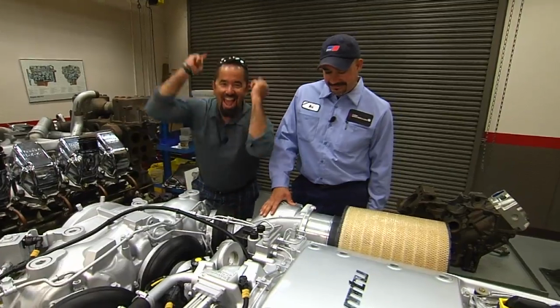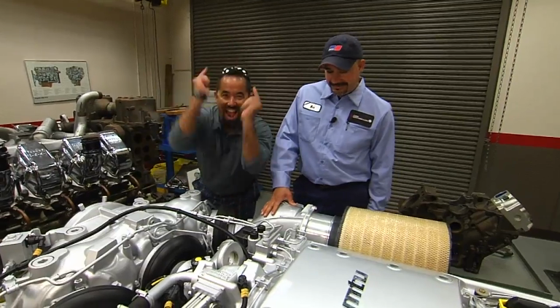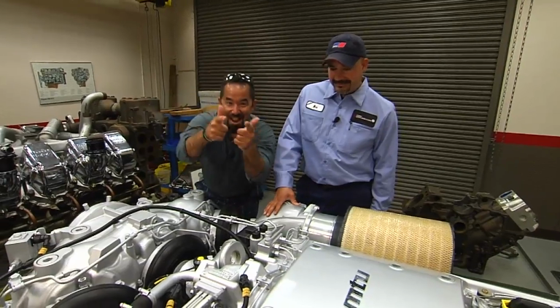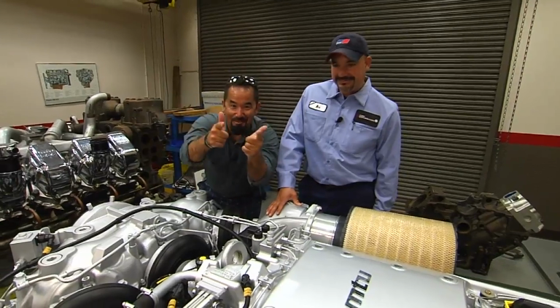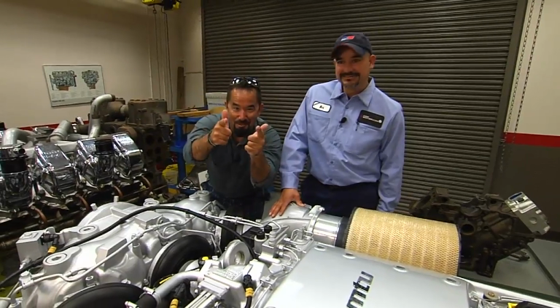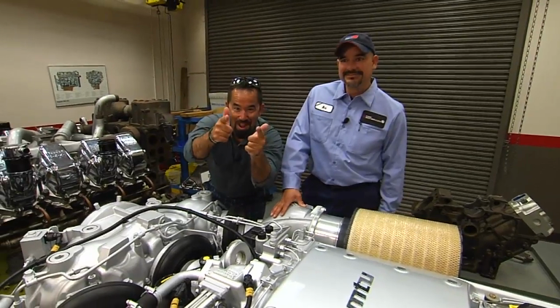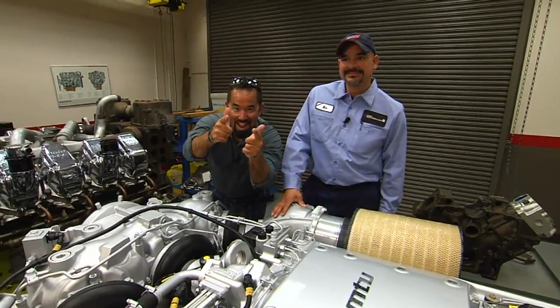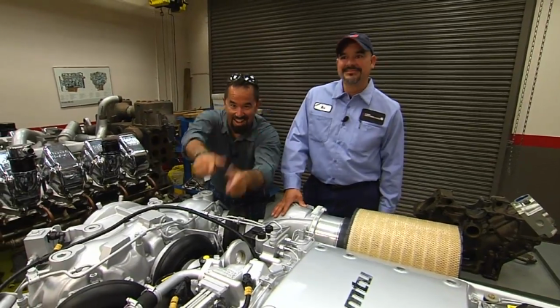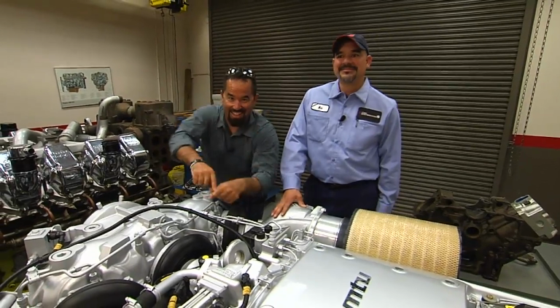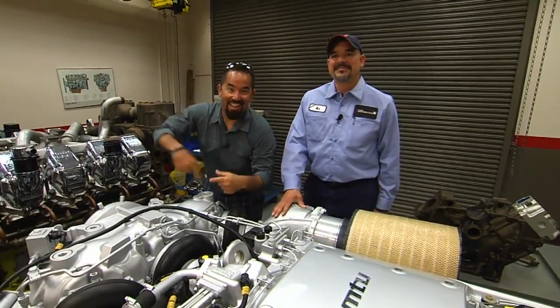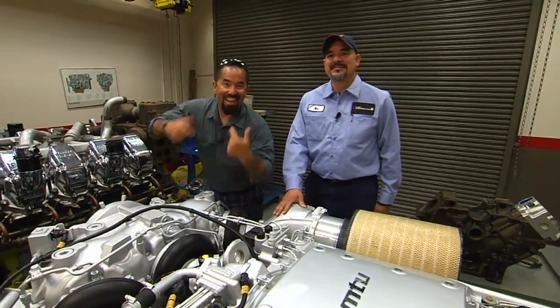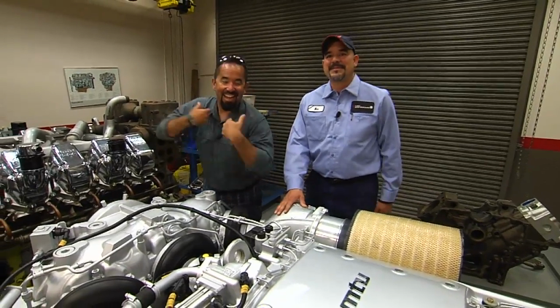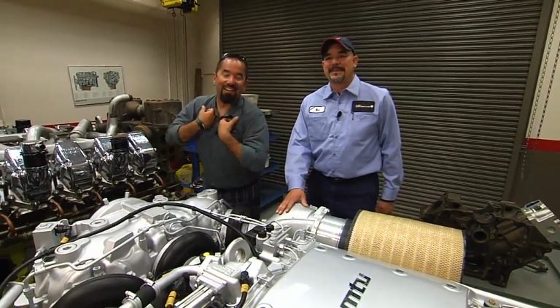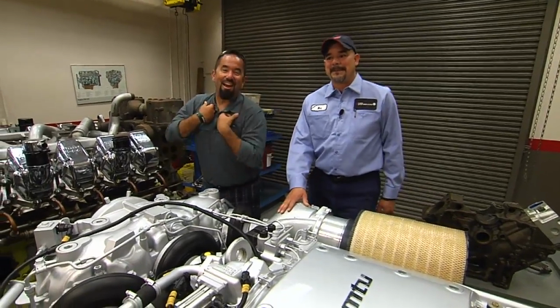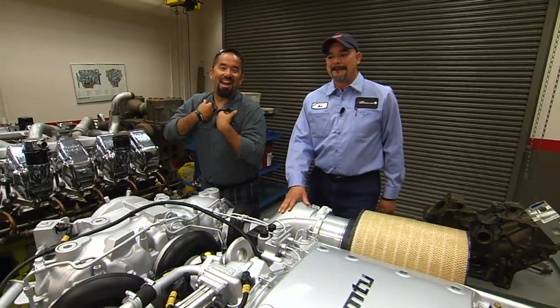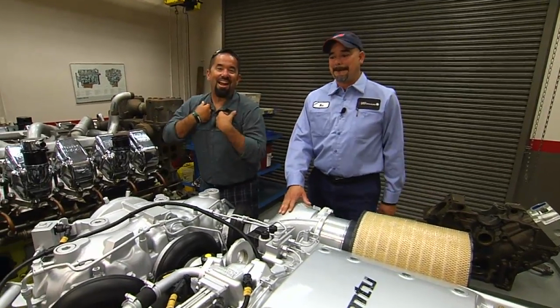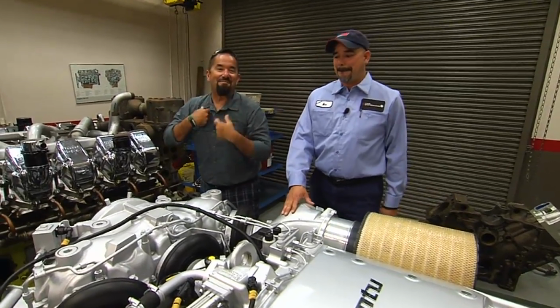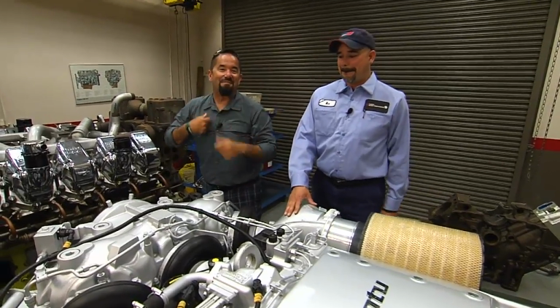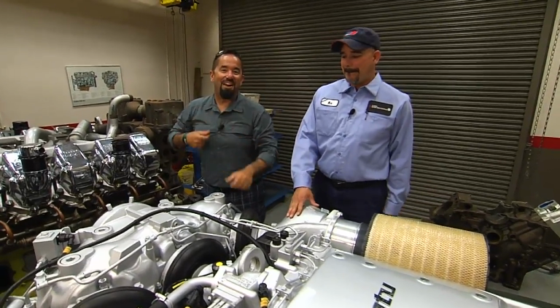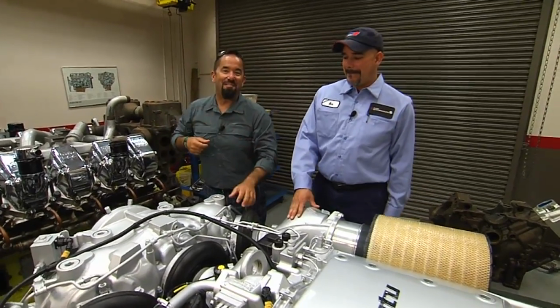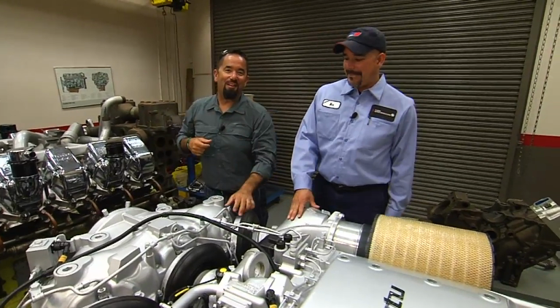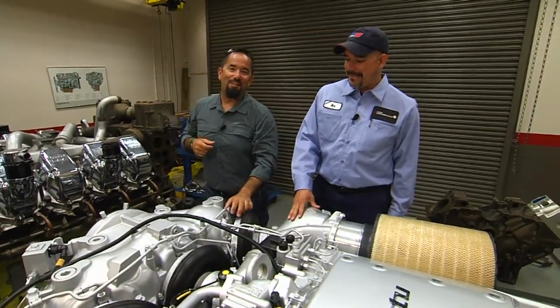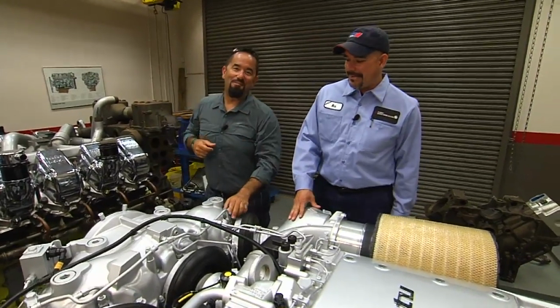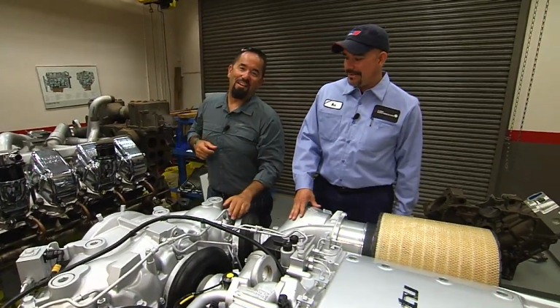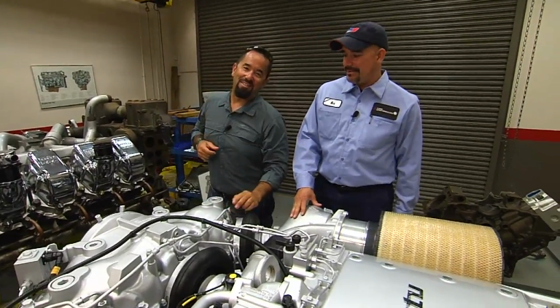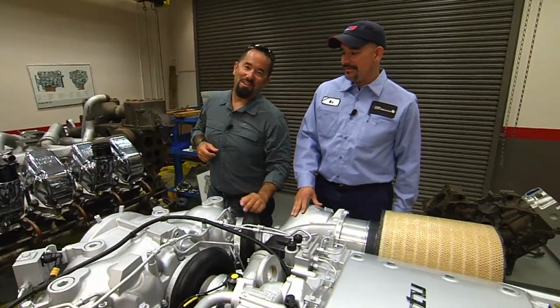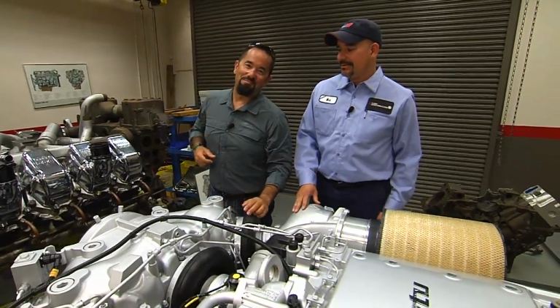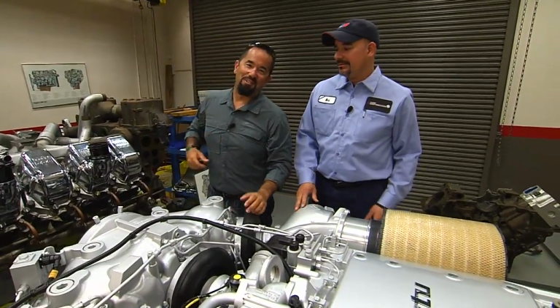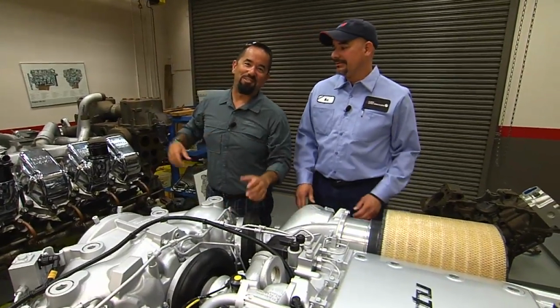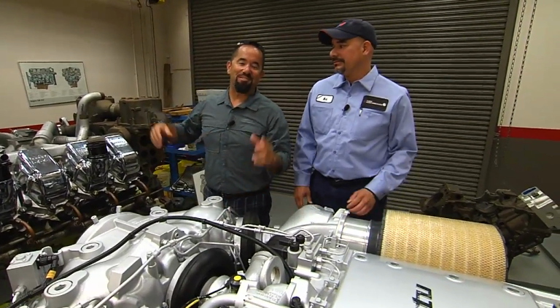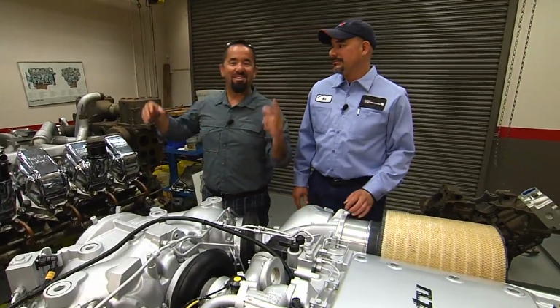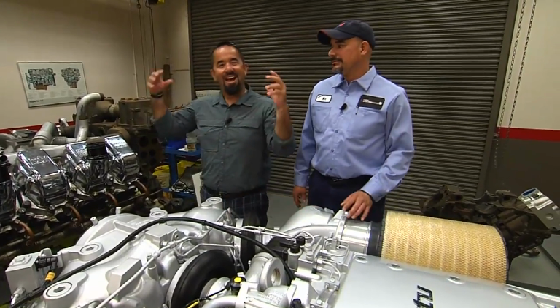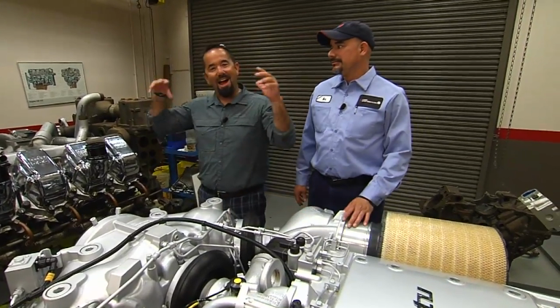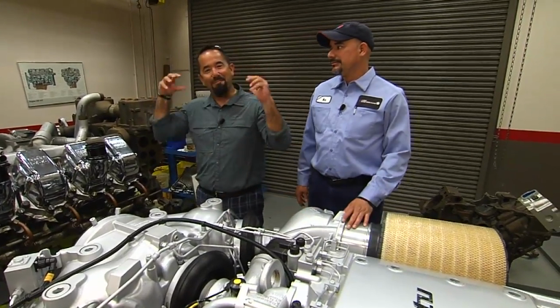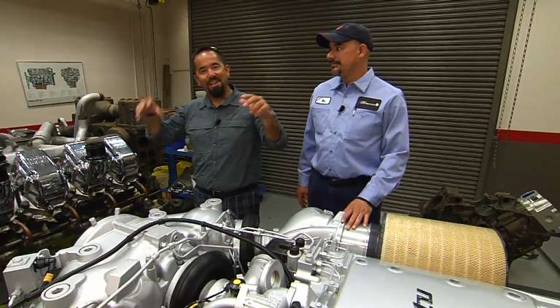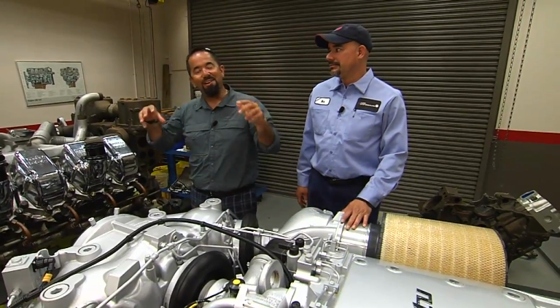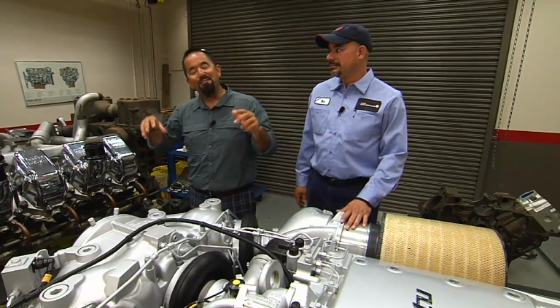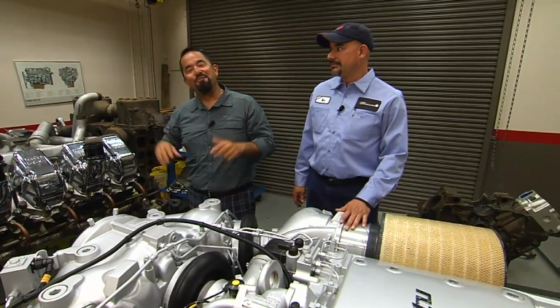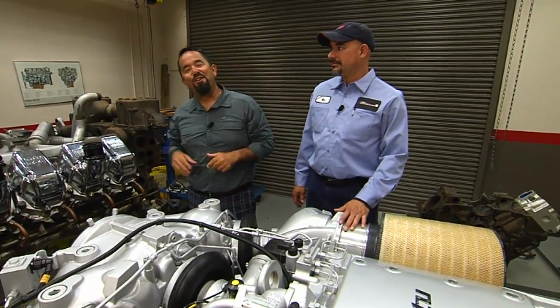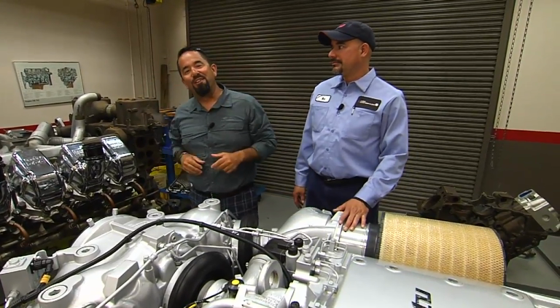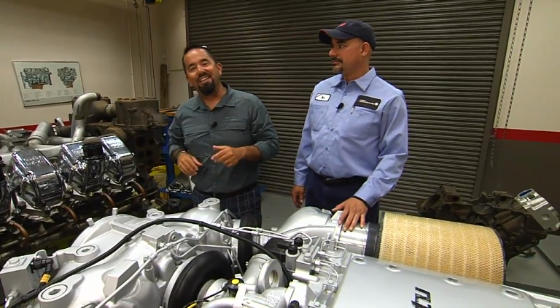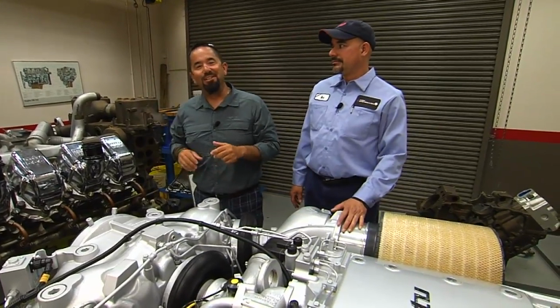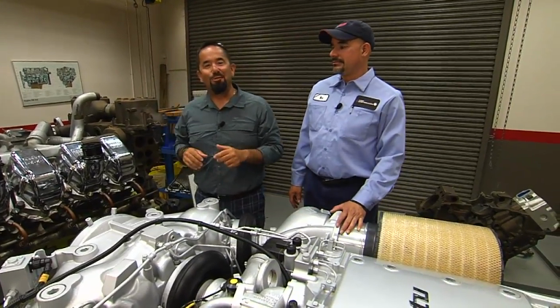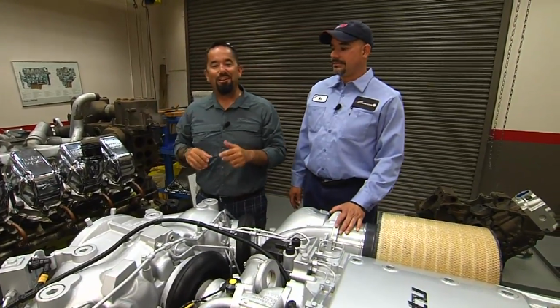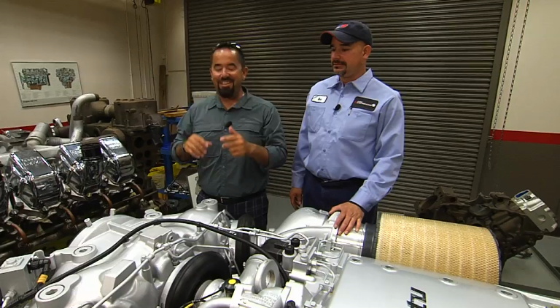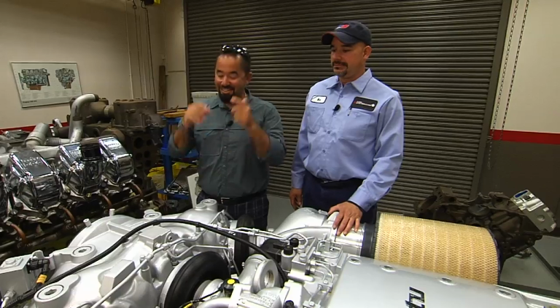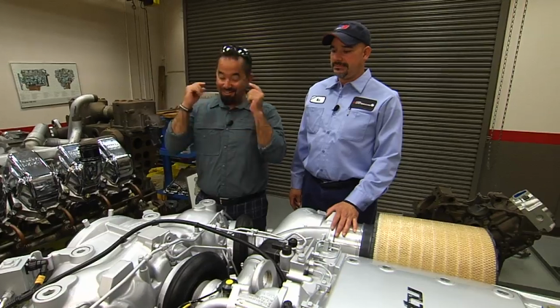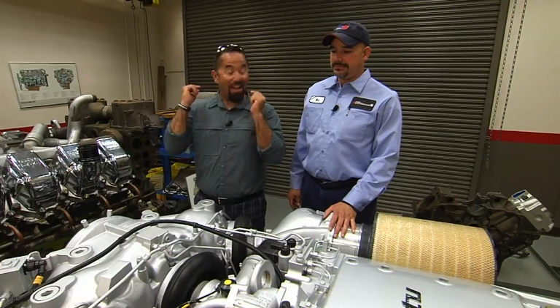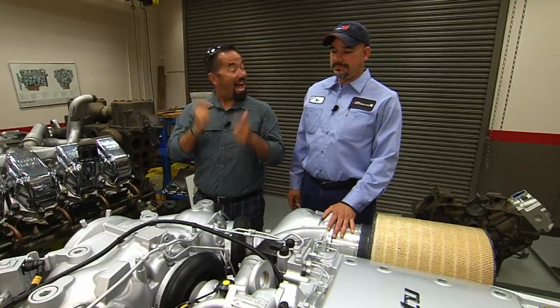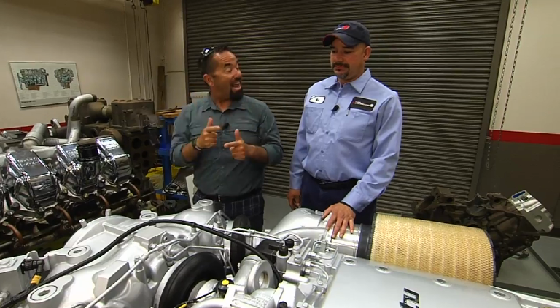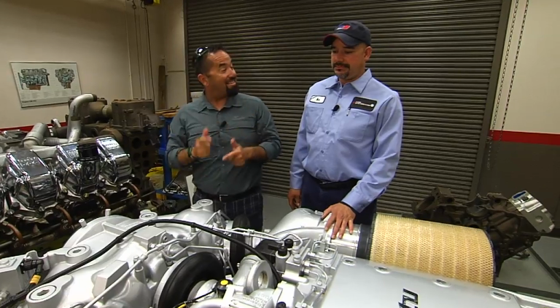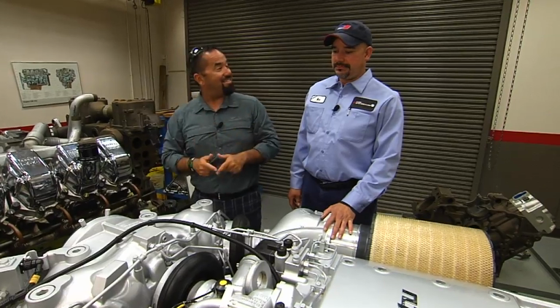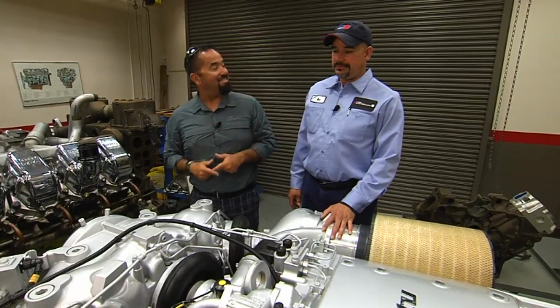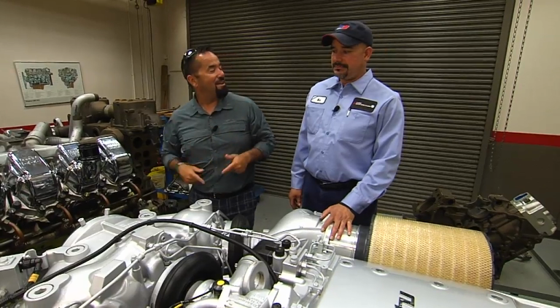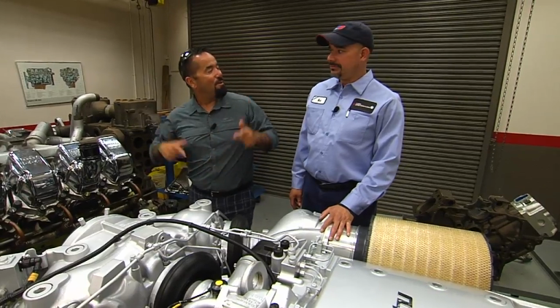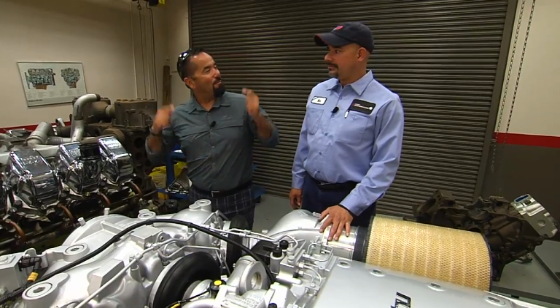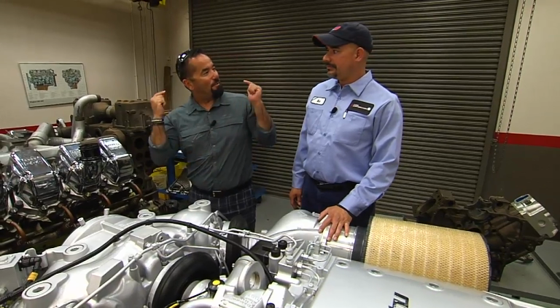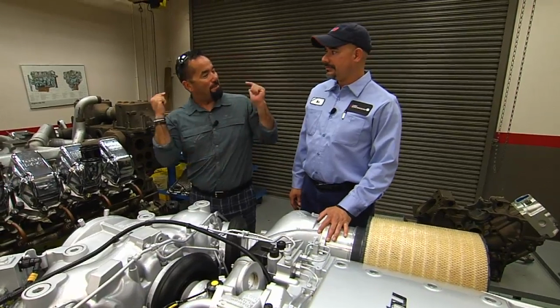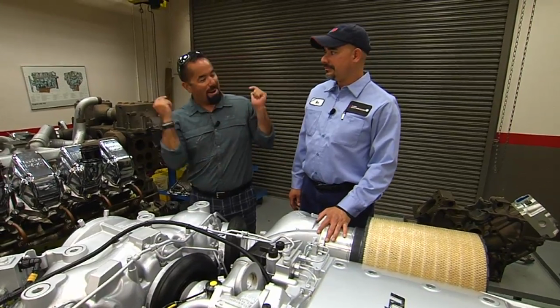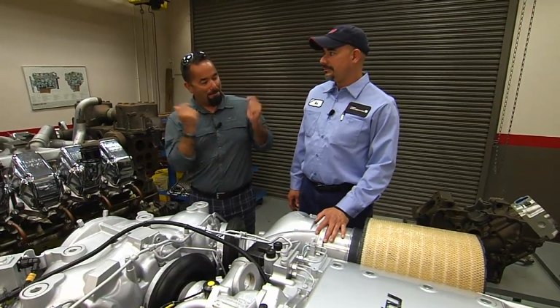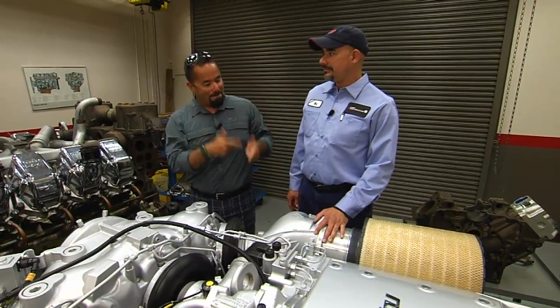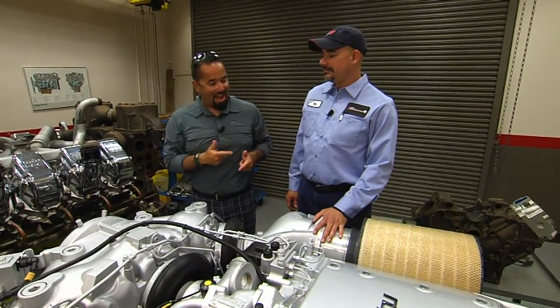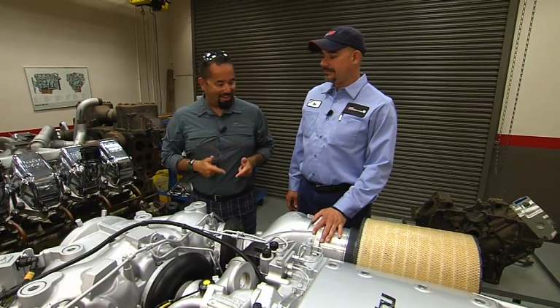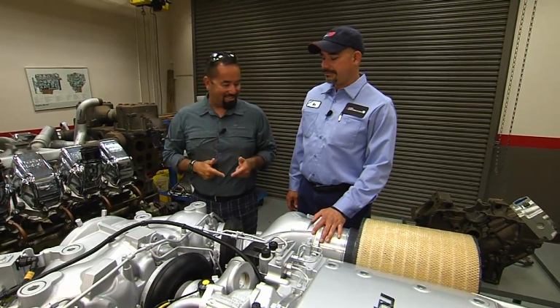And we're back! Here I am, Fly Navarro with Flyzone Fishing. I'm here in Florida — Detroit, Diesel, Allison — with my man Max.